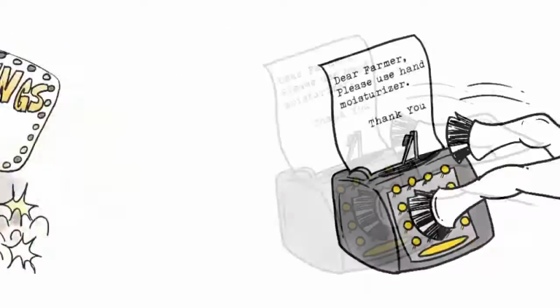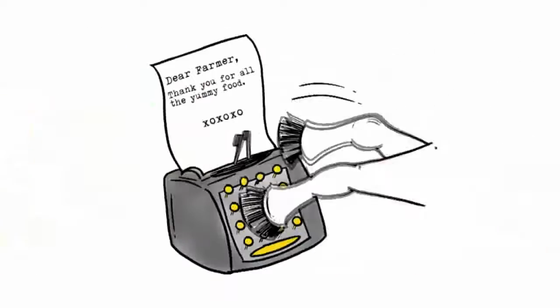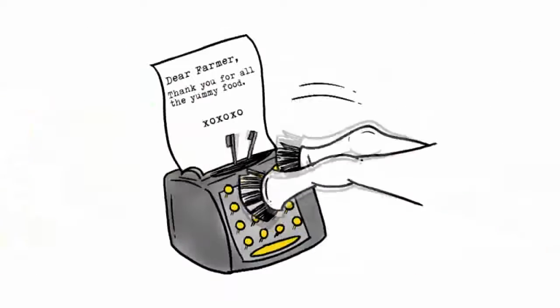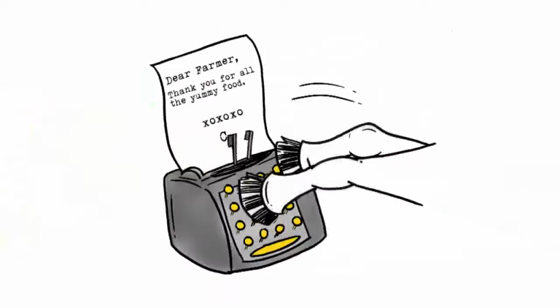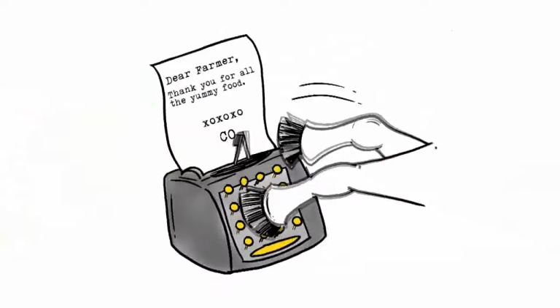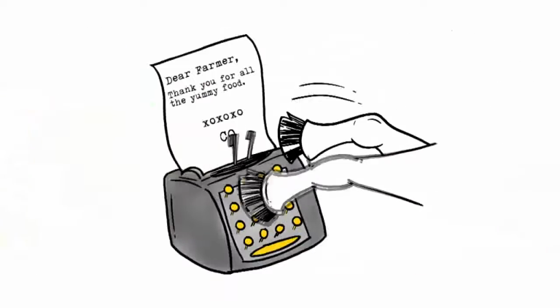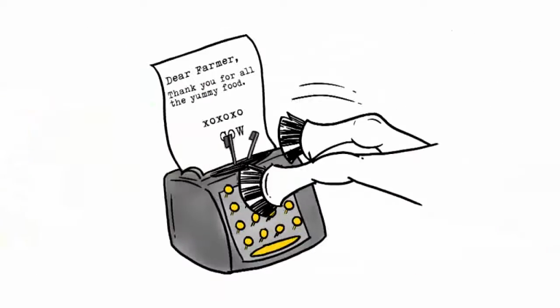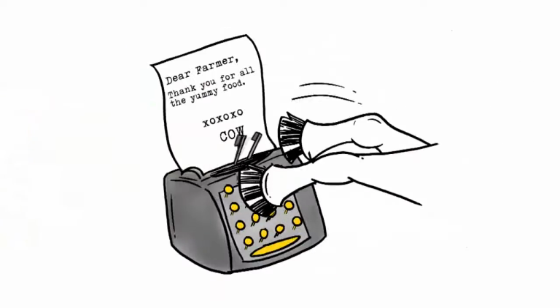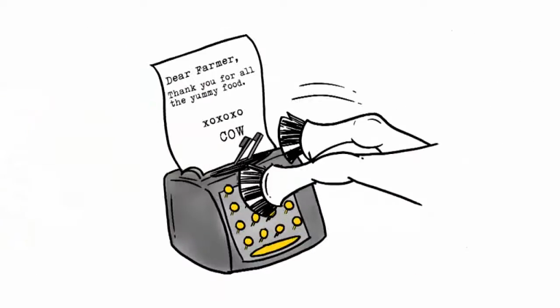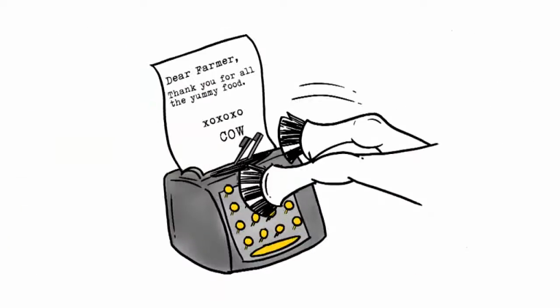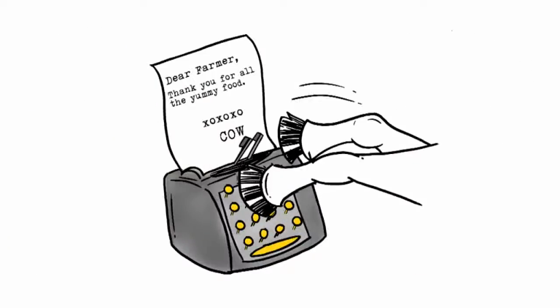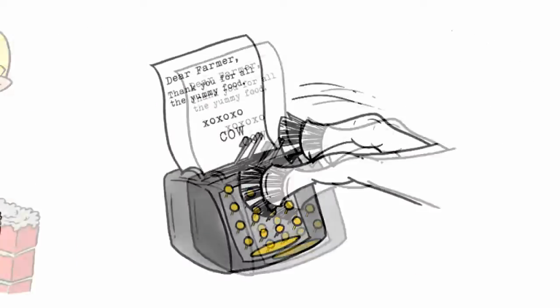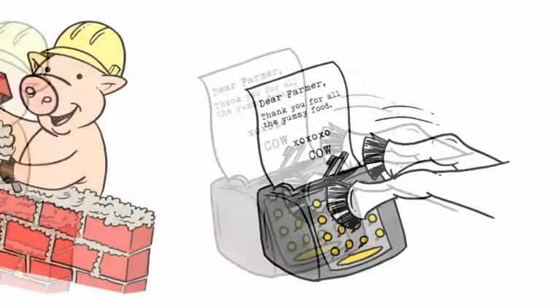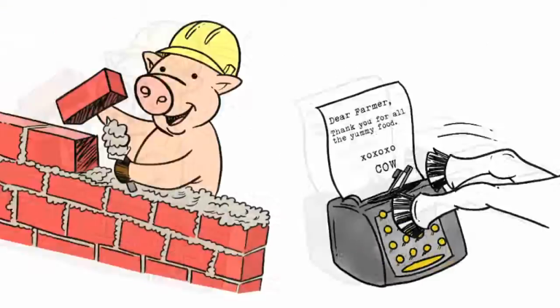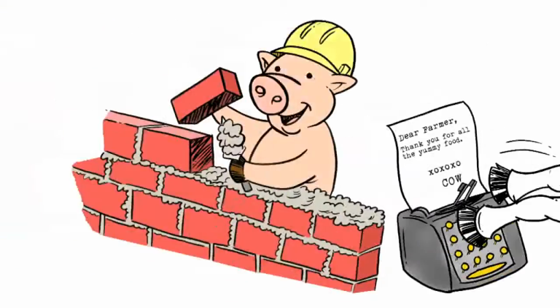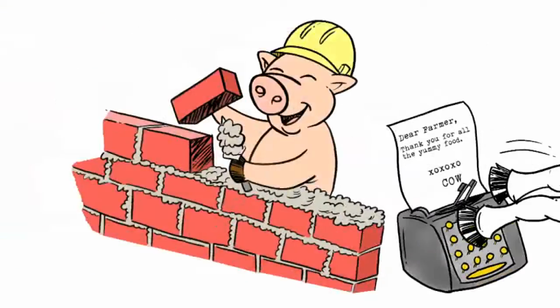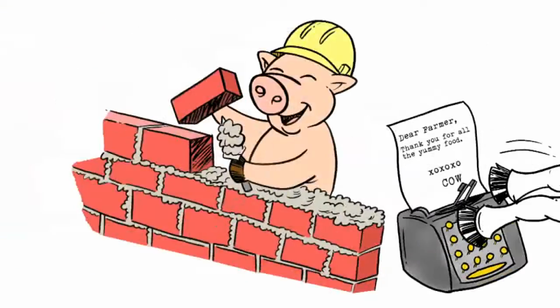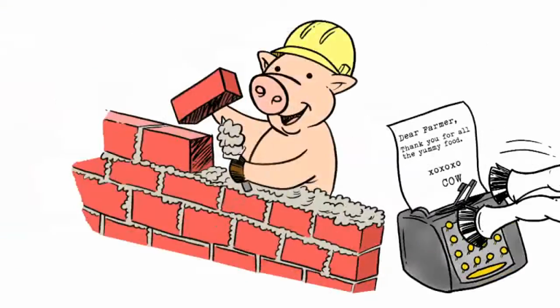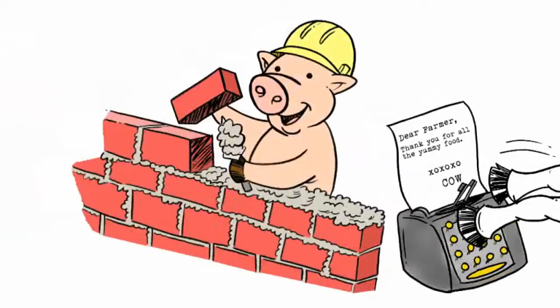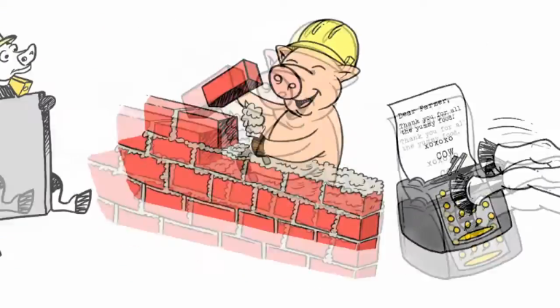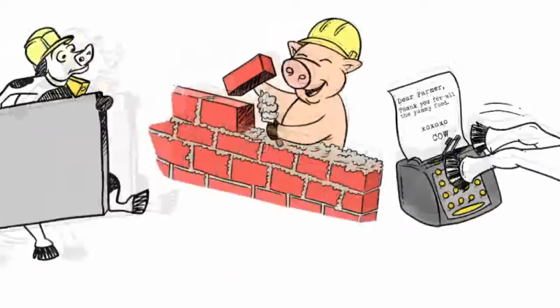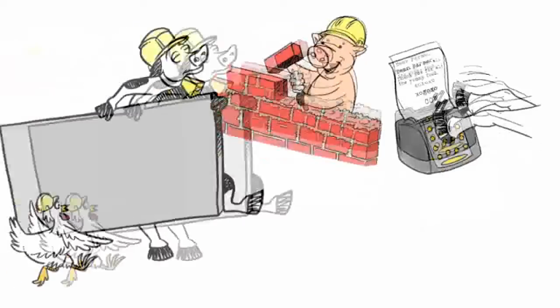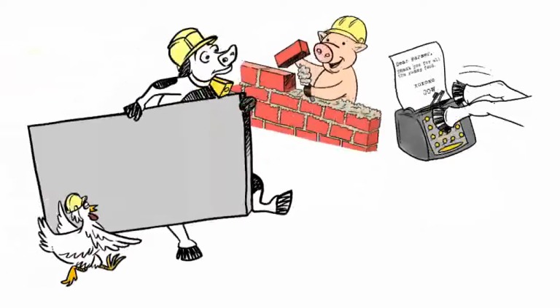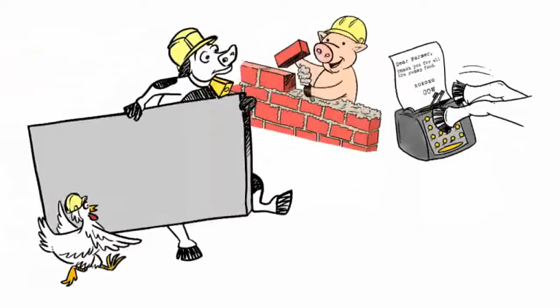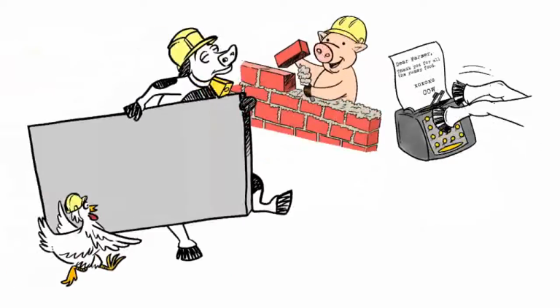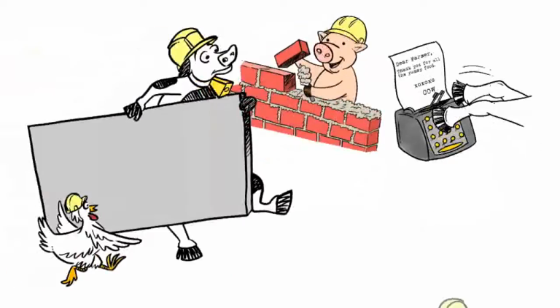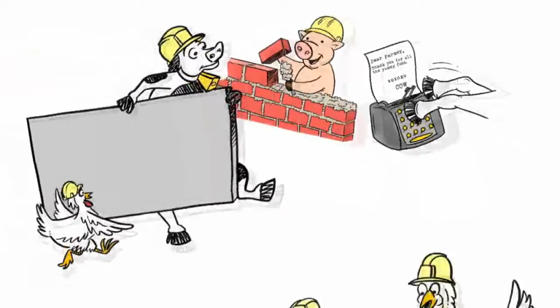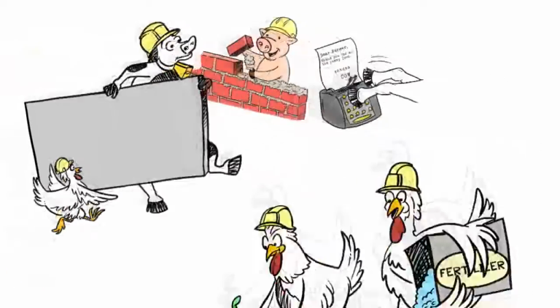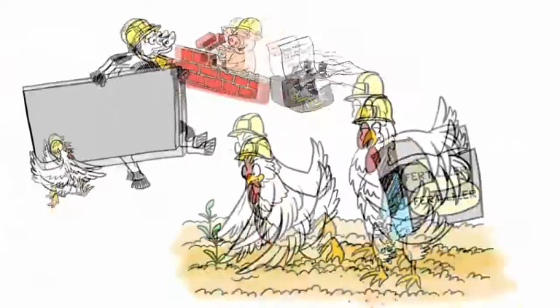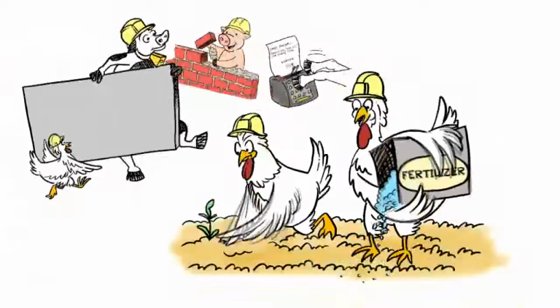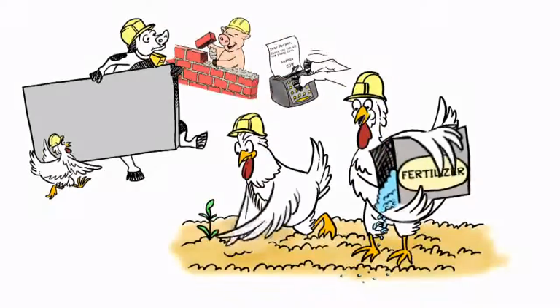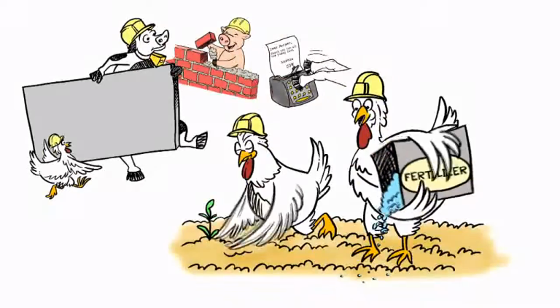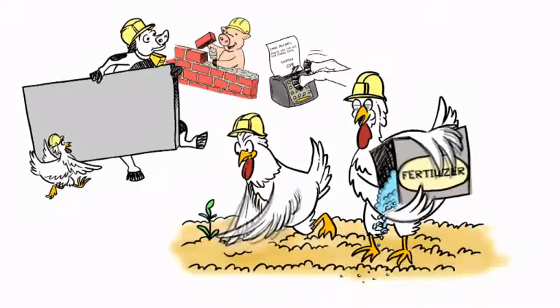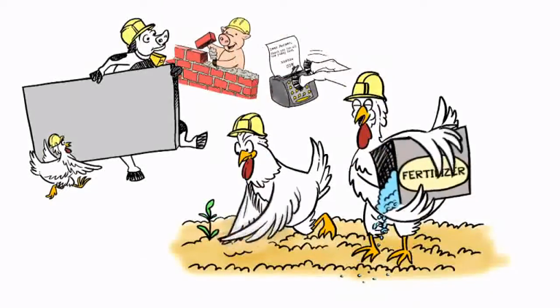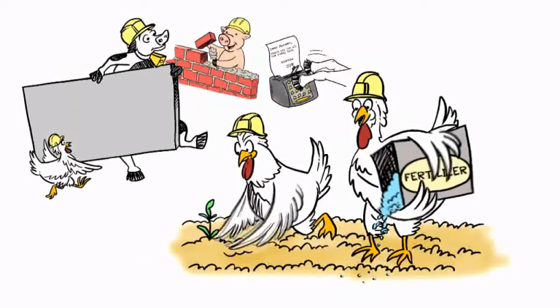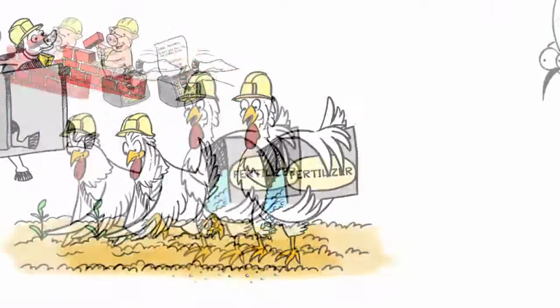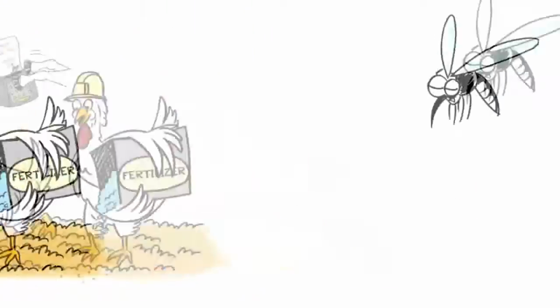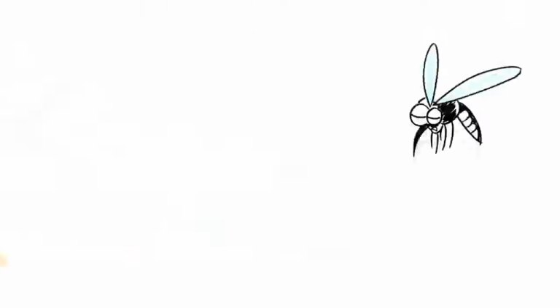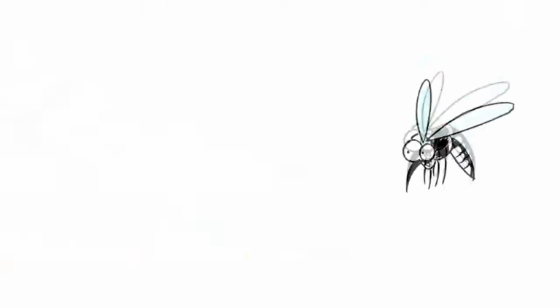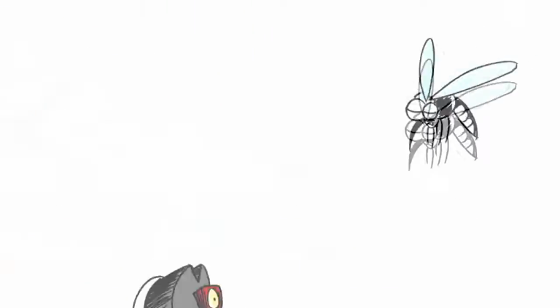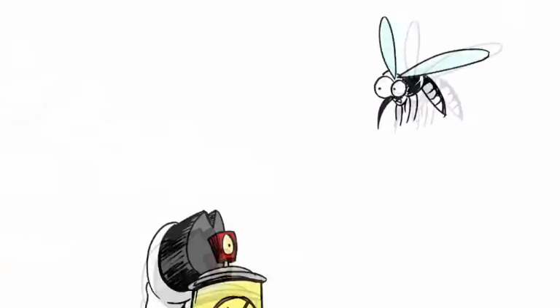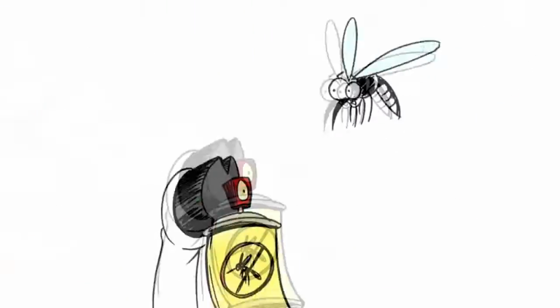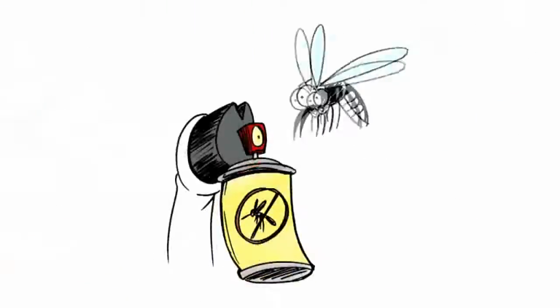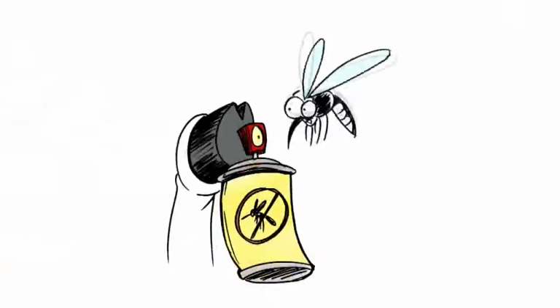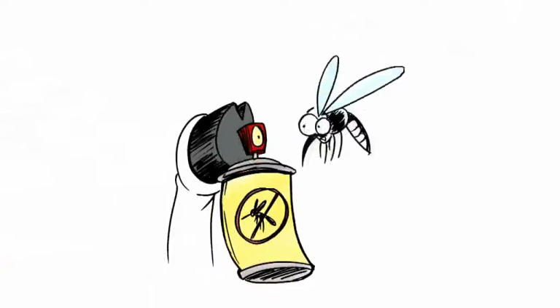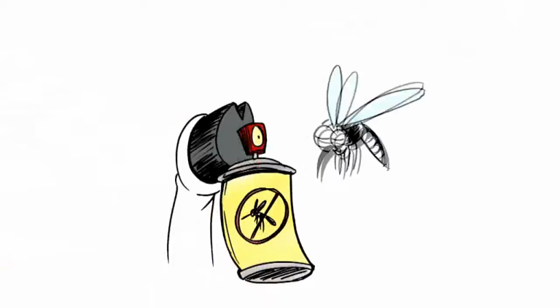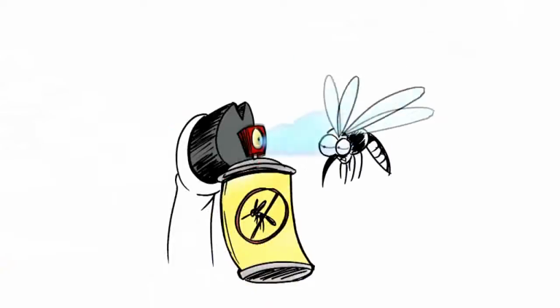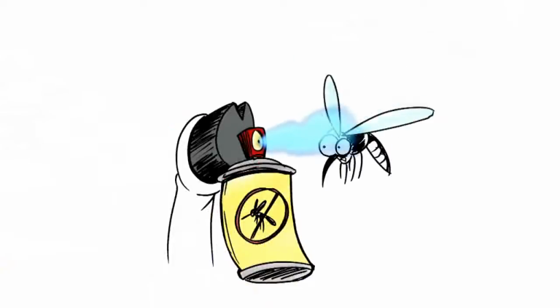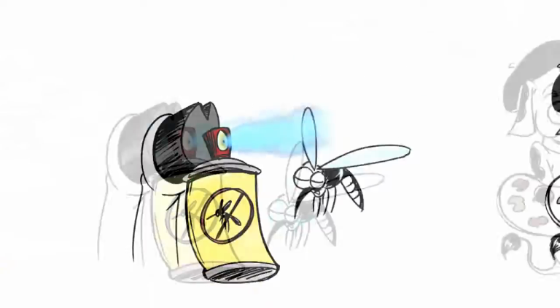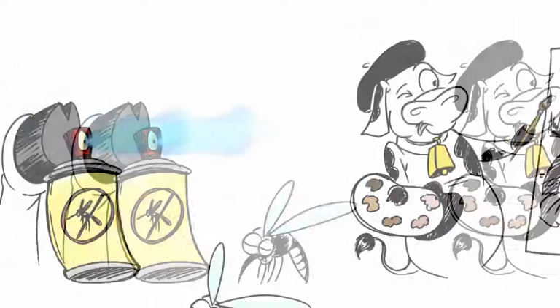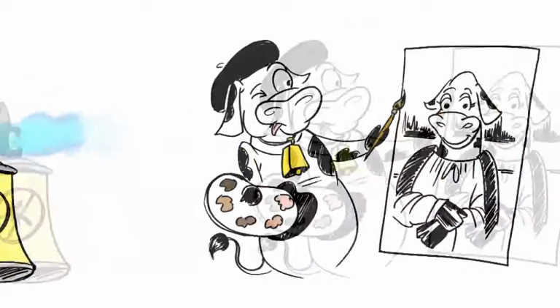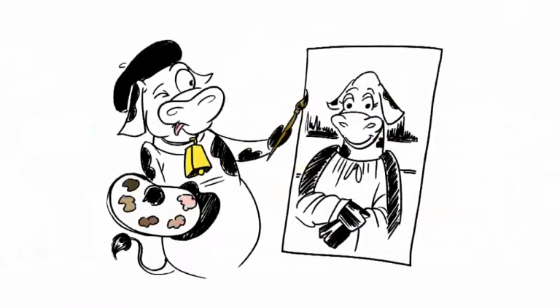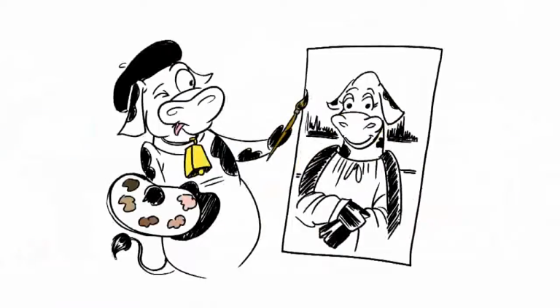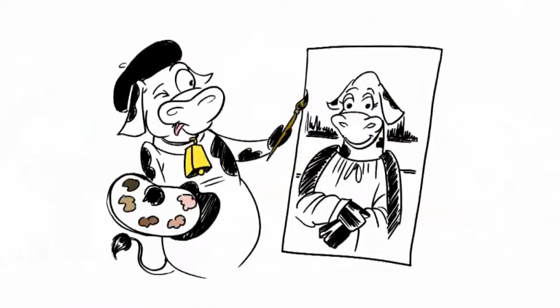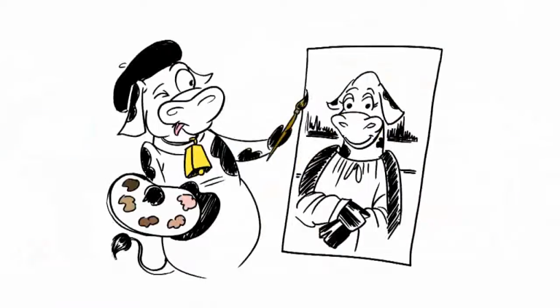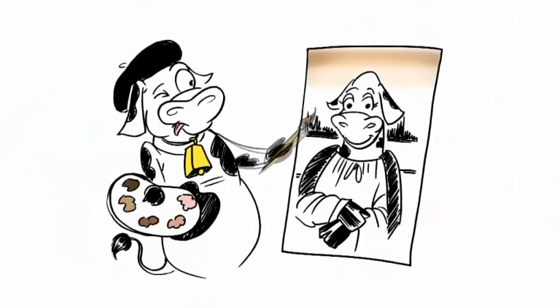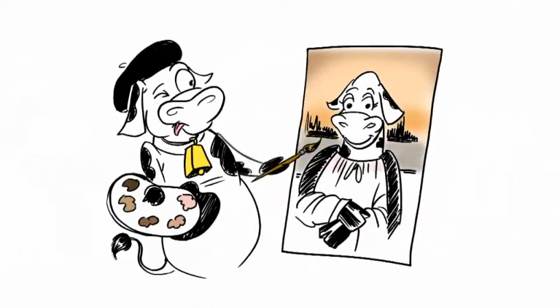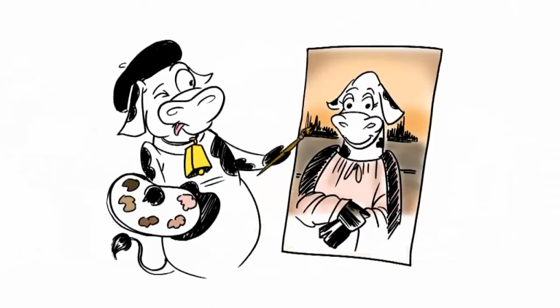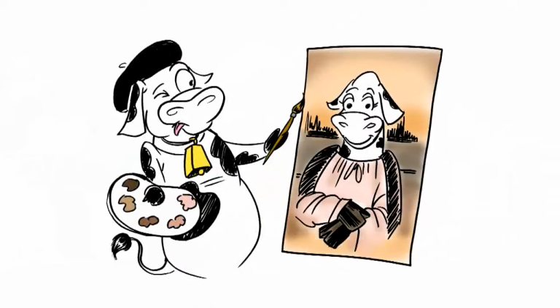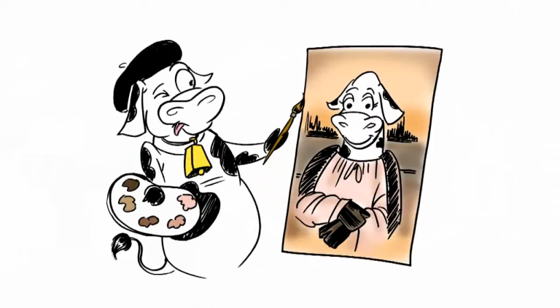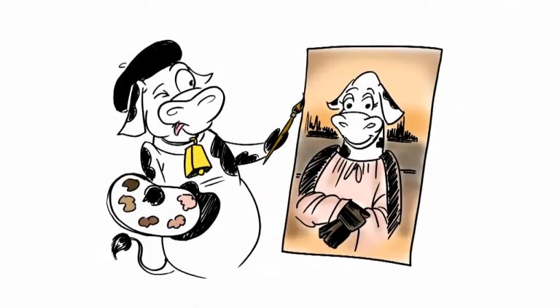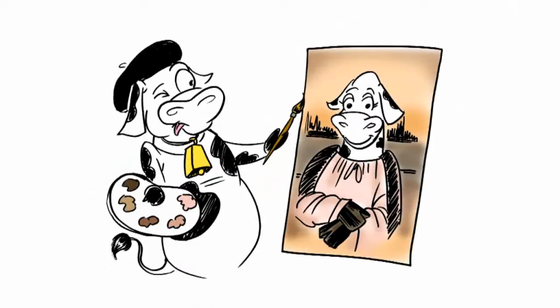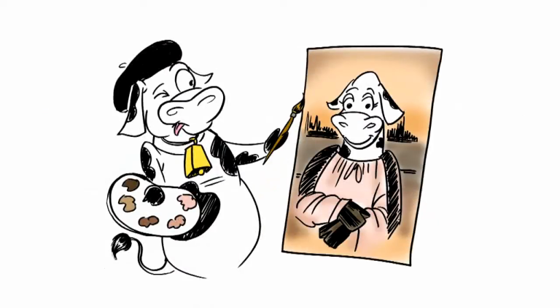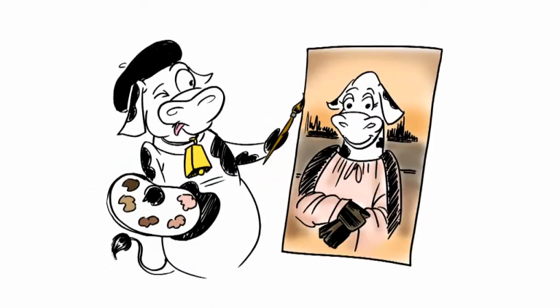There's poo paper, bricks and fiberboard, fertilizer, mosquito repellent, even artwork that can be hung on your wall.